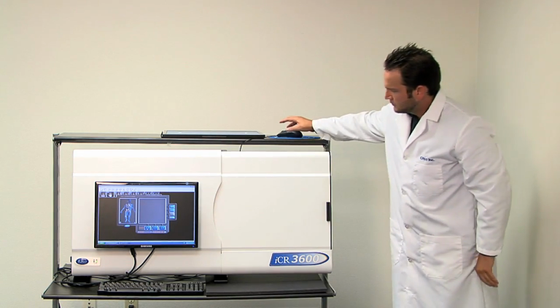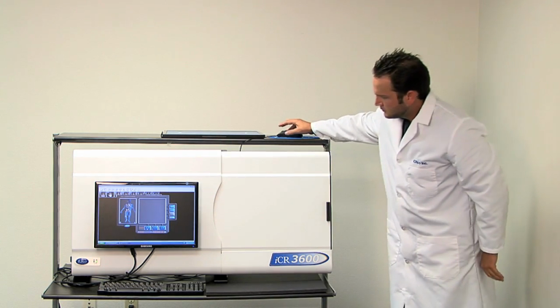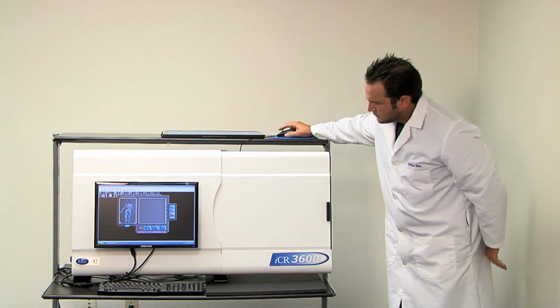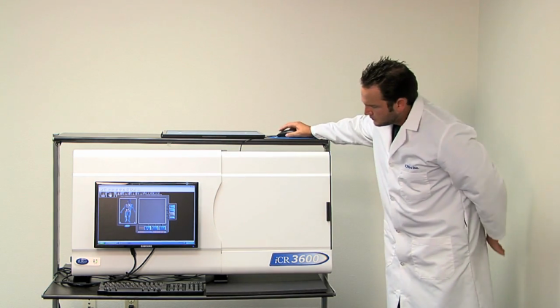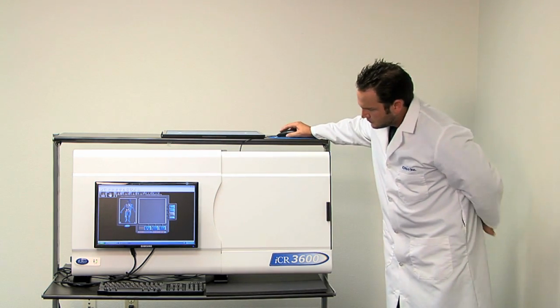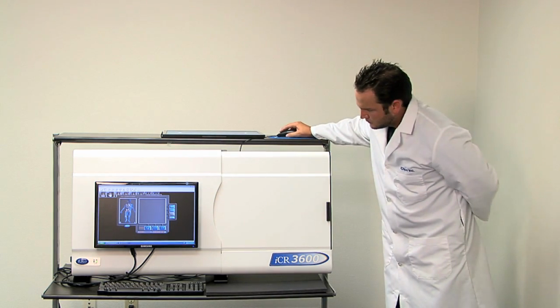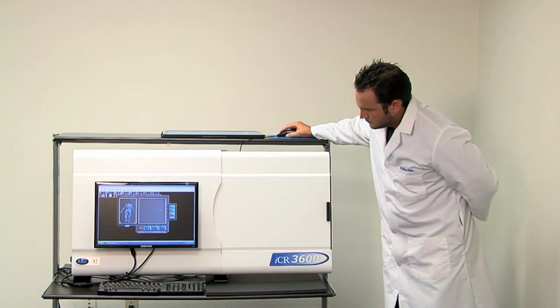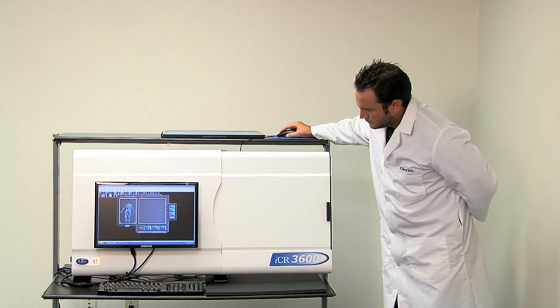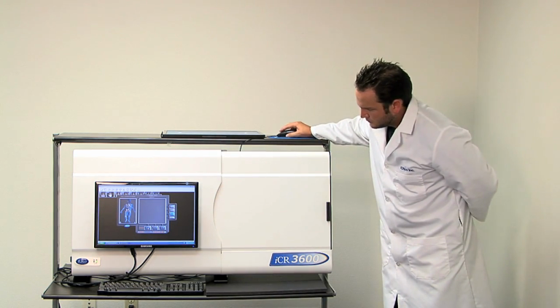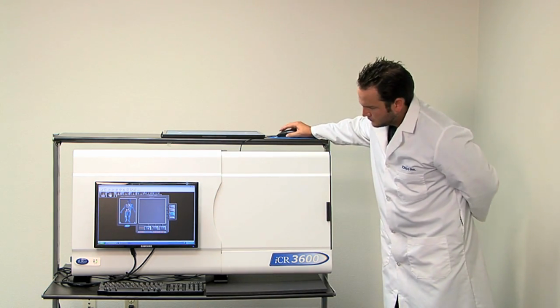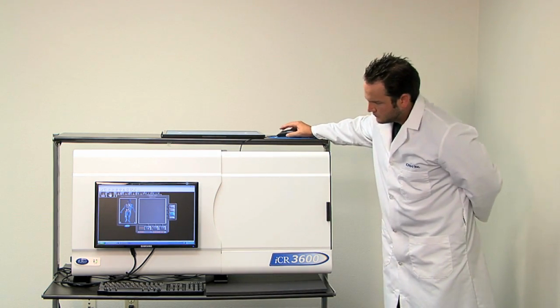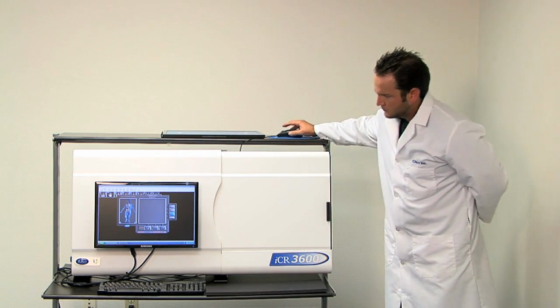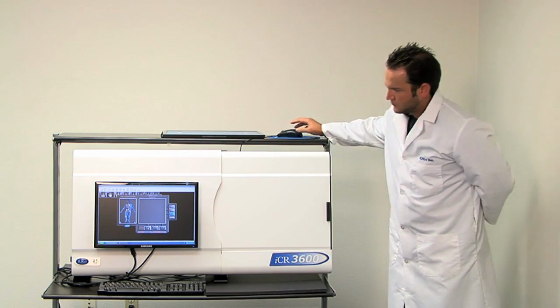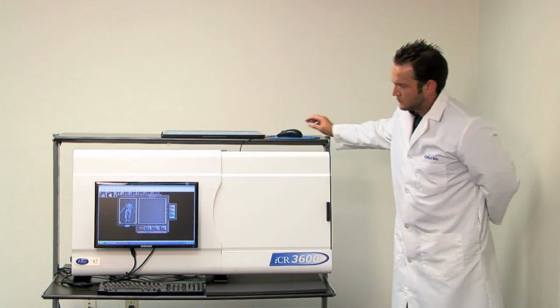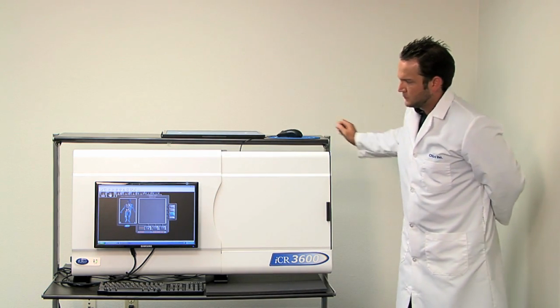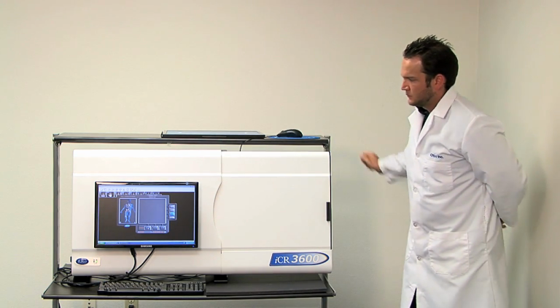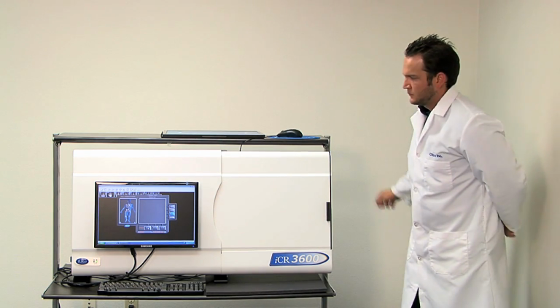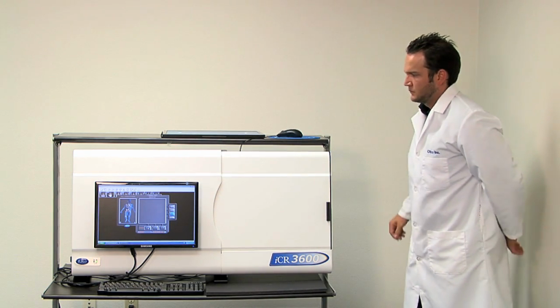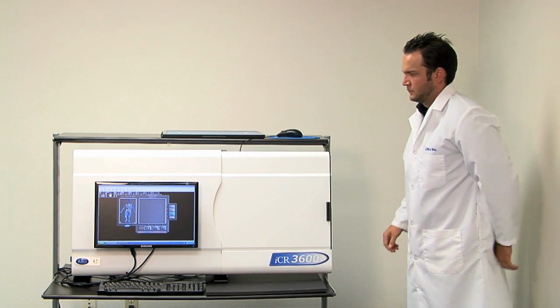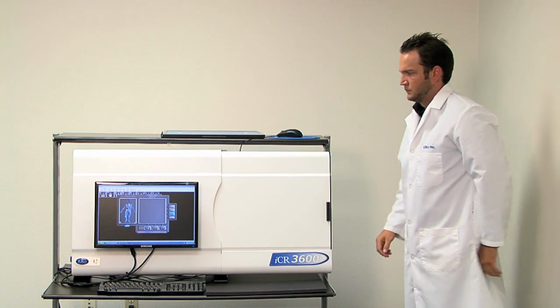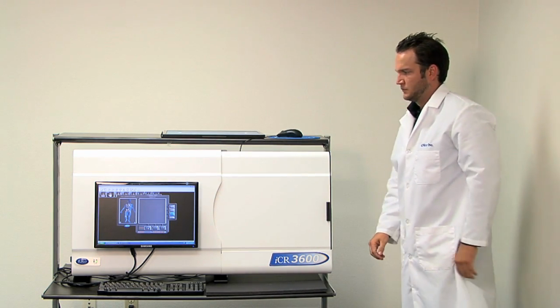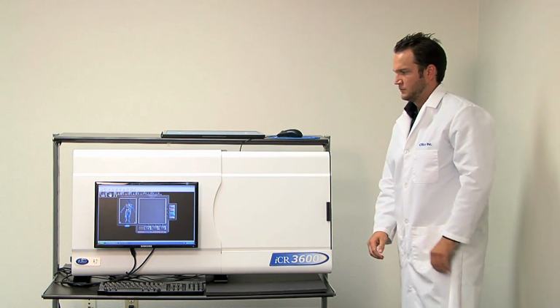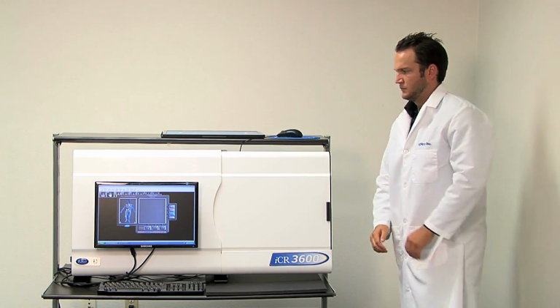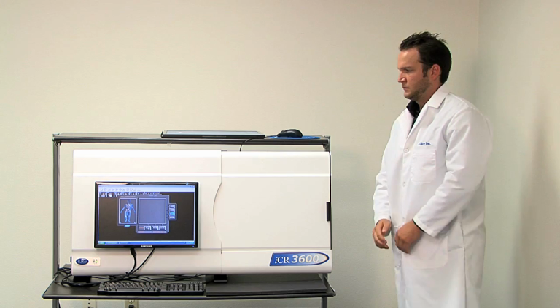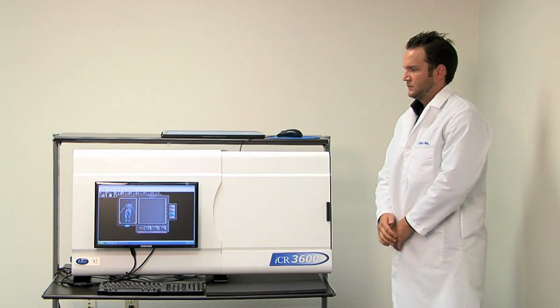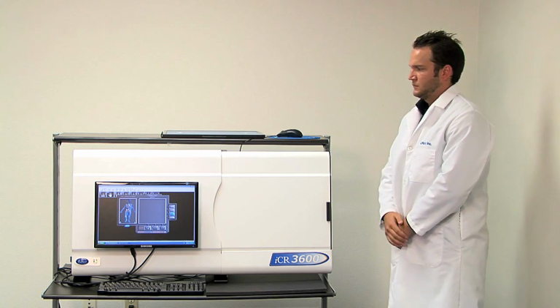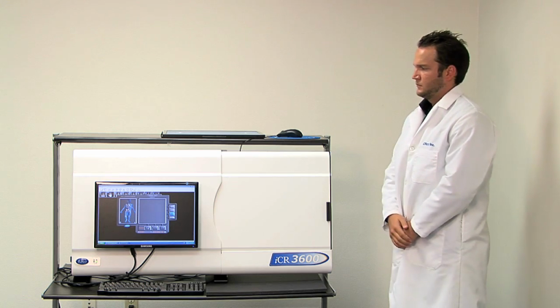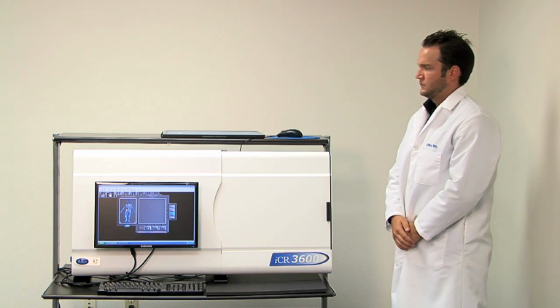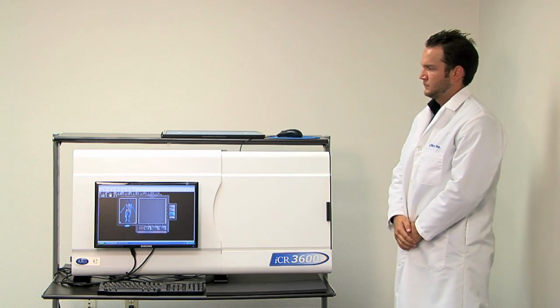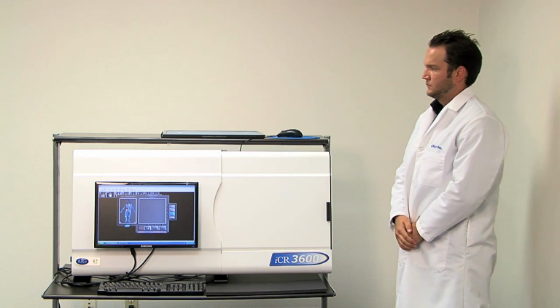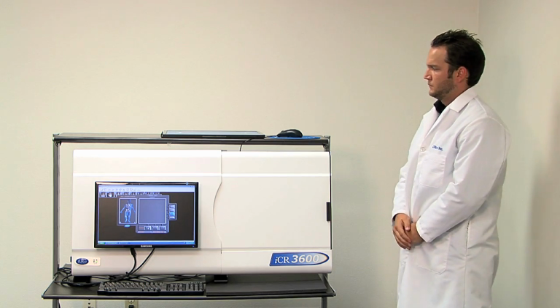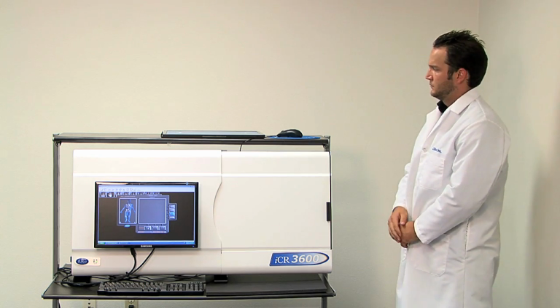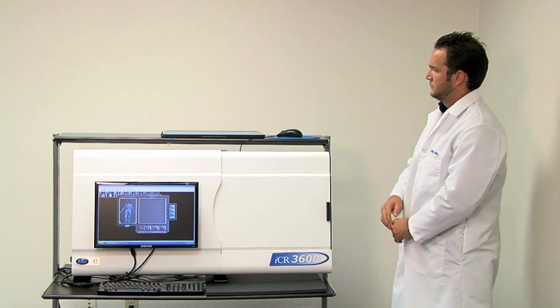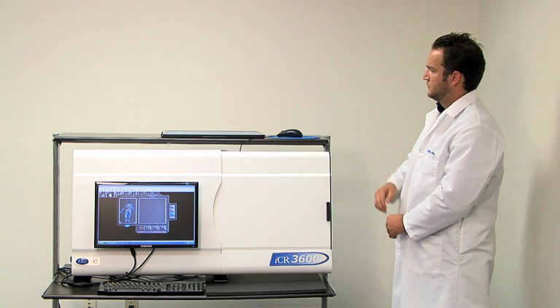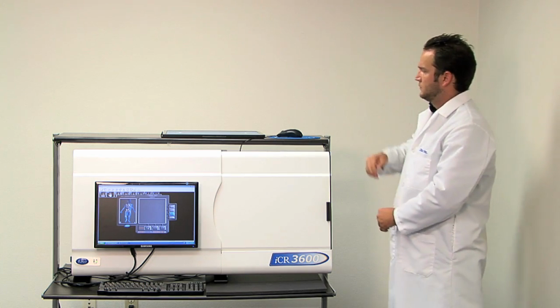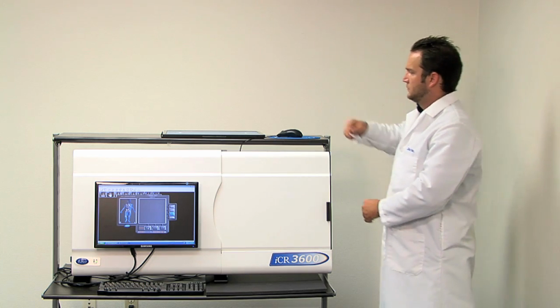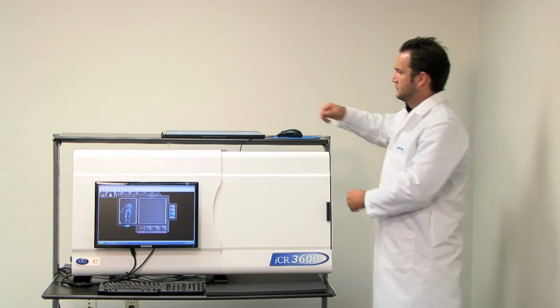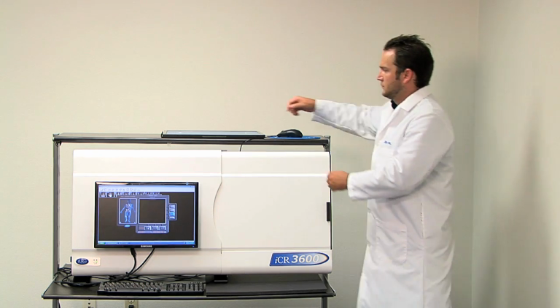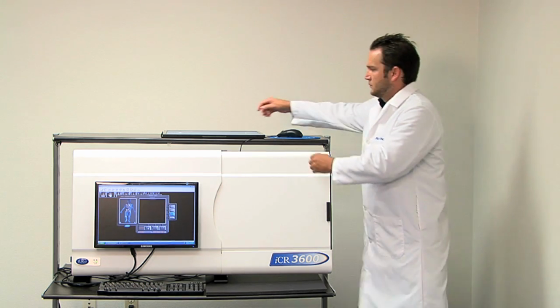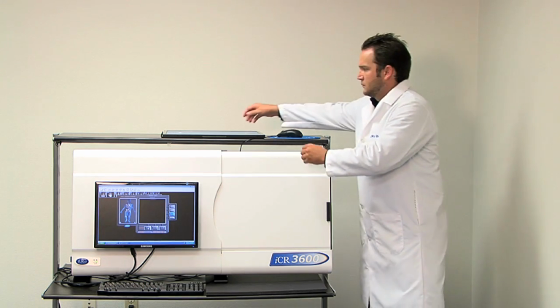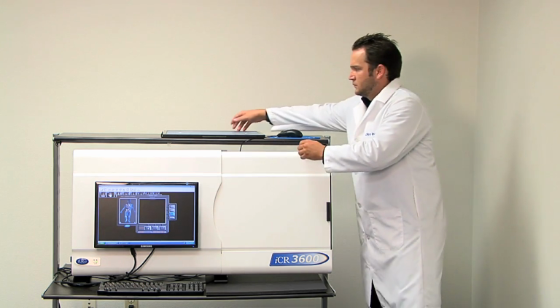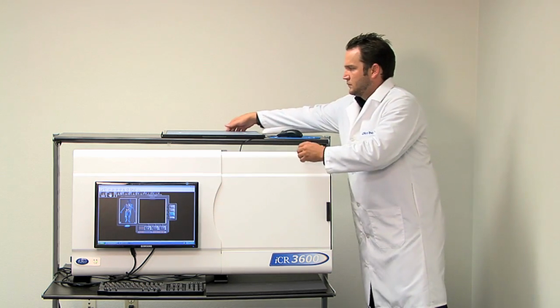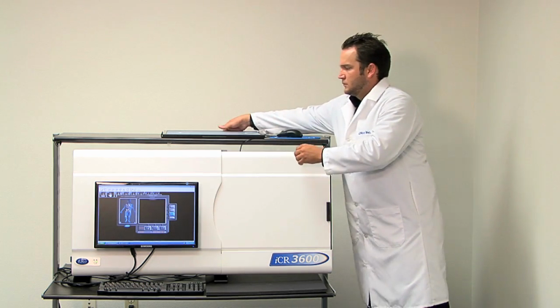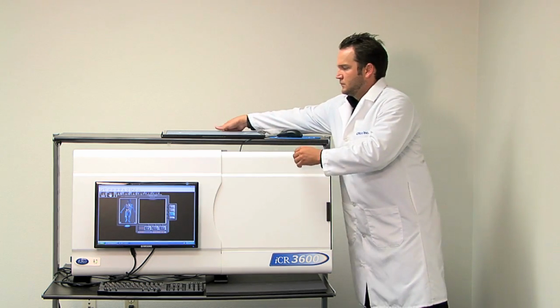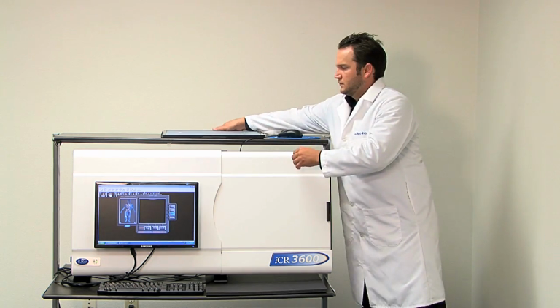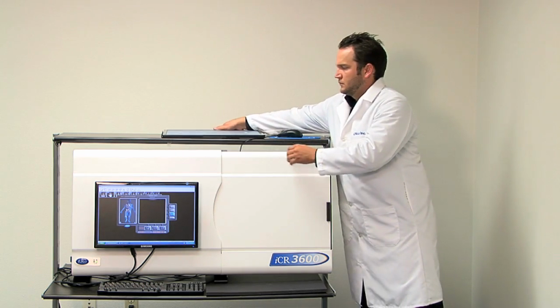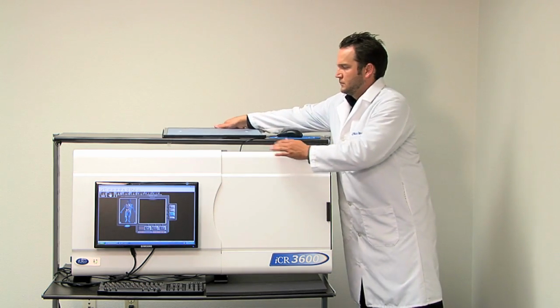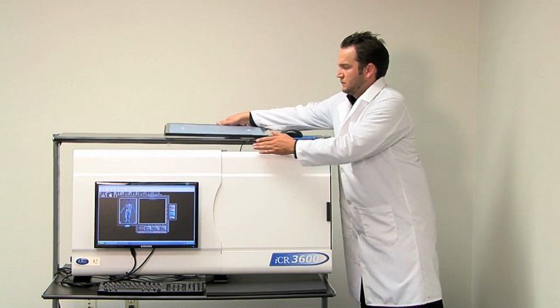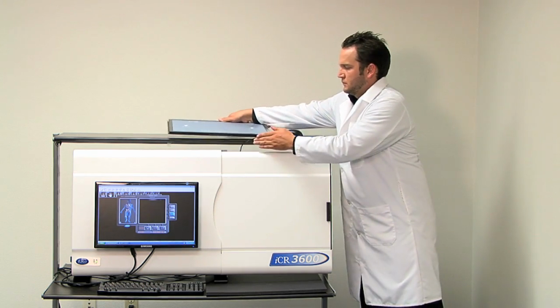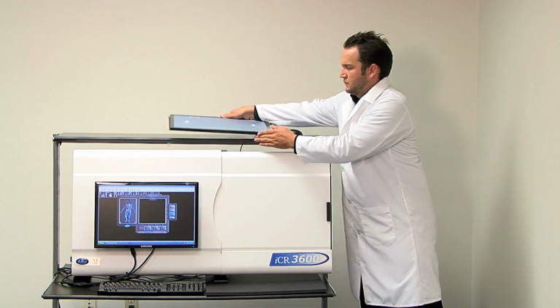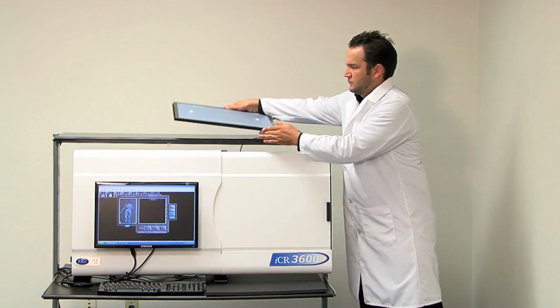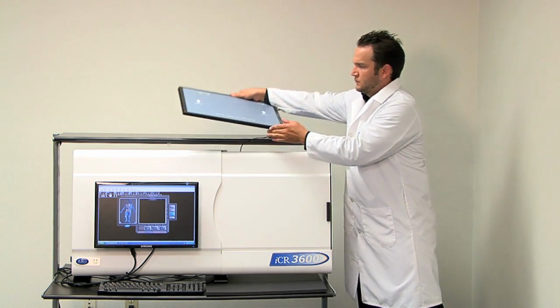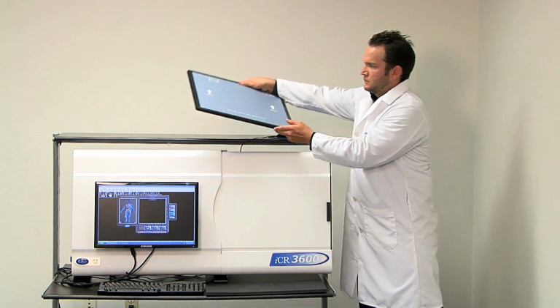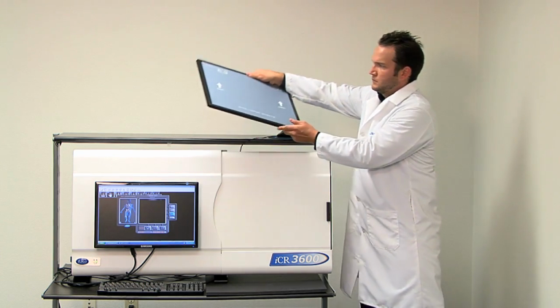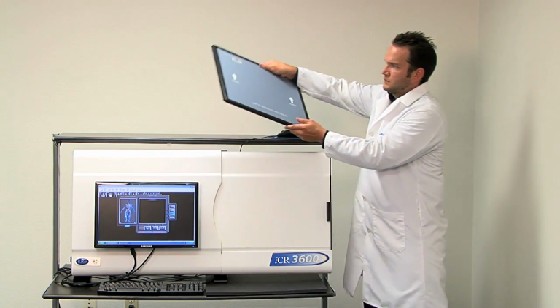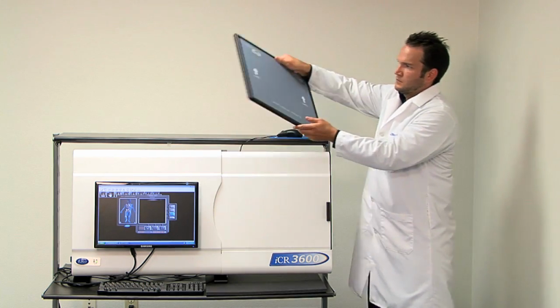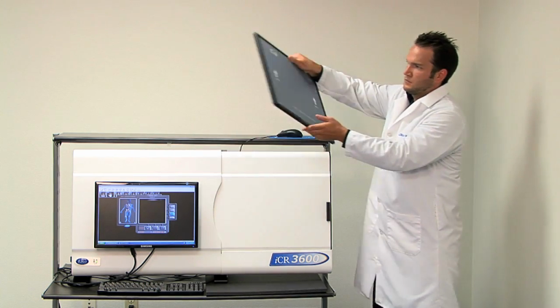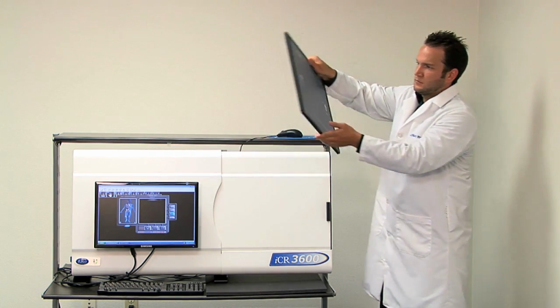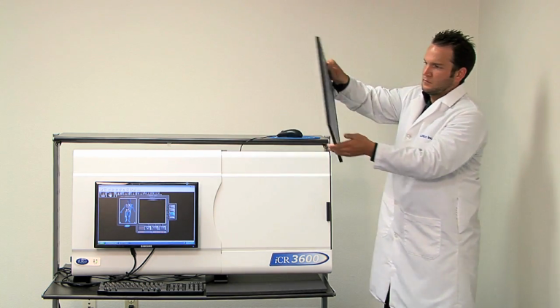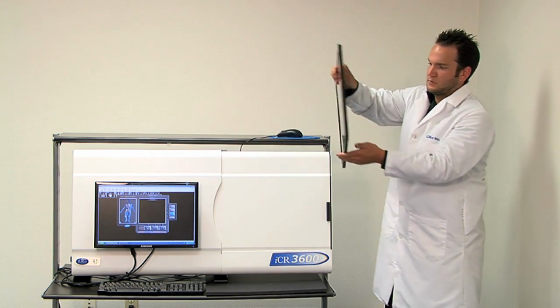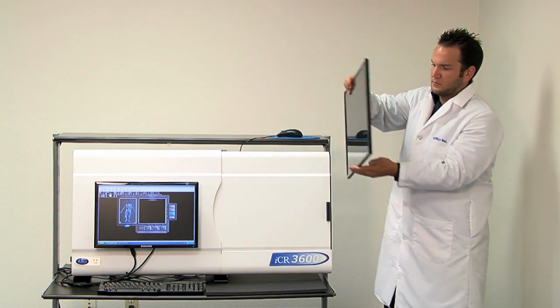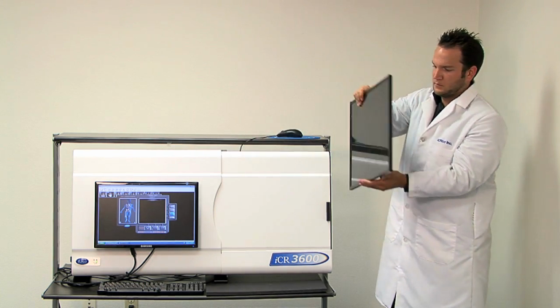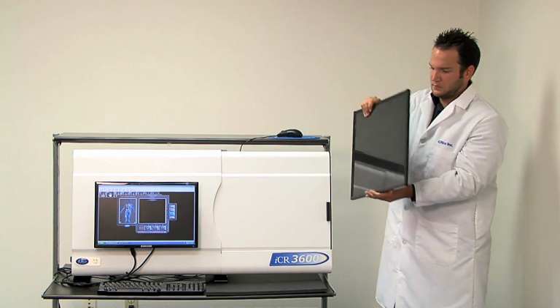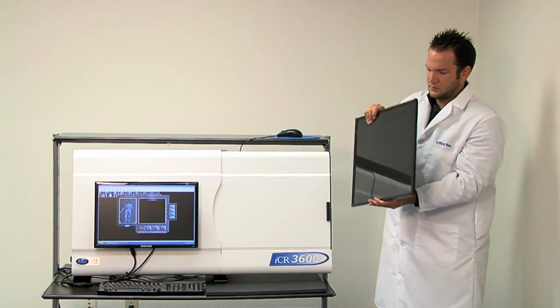While the cassette is scanning, your technologist can take another x-ray of the patient, improving your workflow and providing faster patient turnaround.